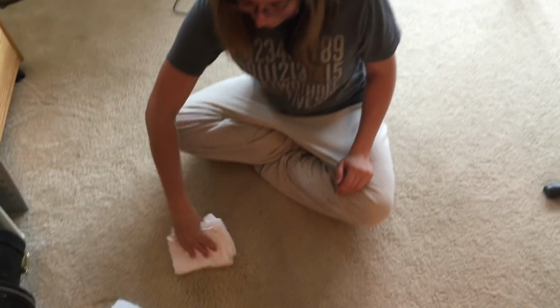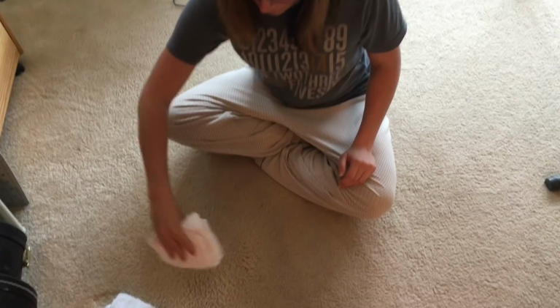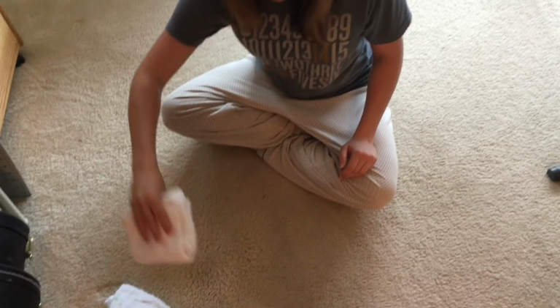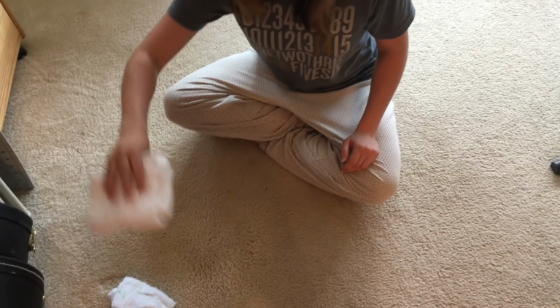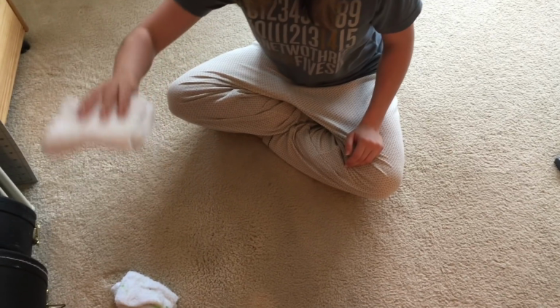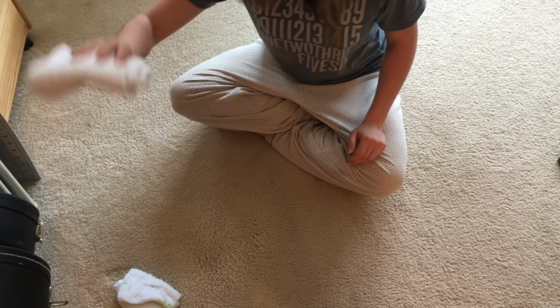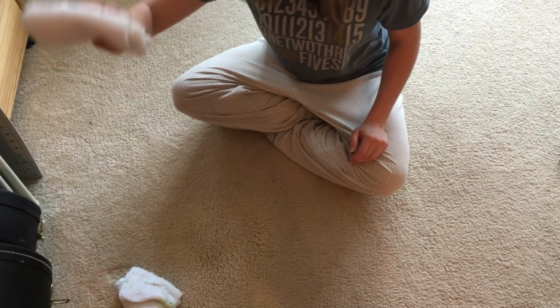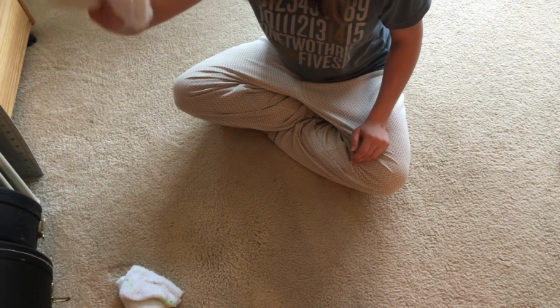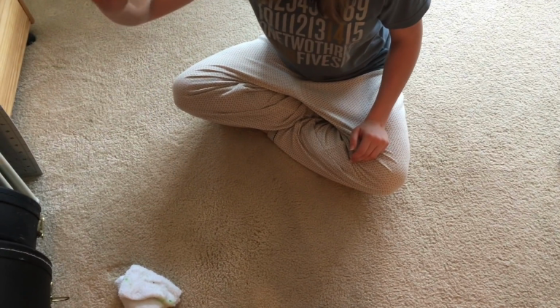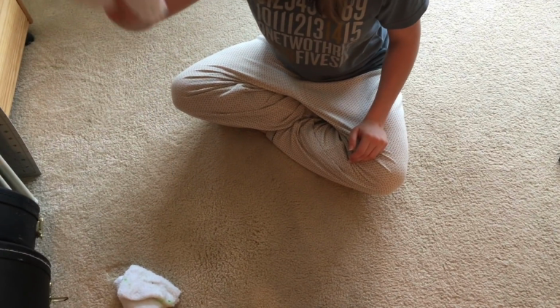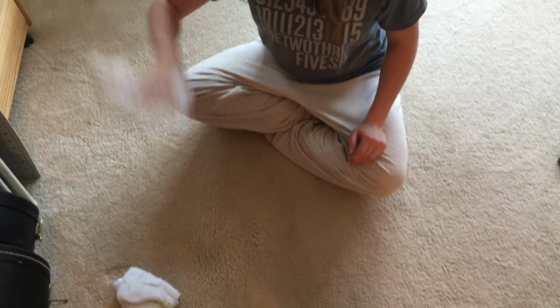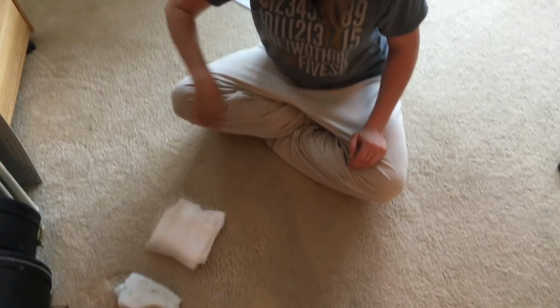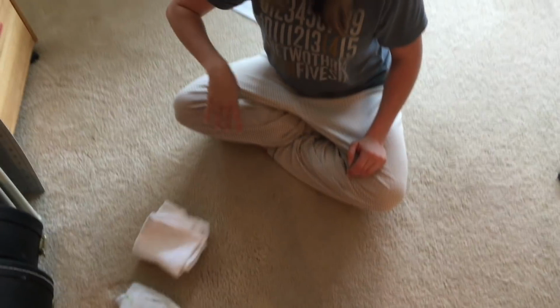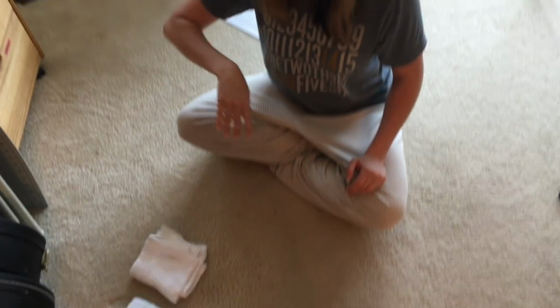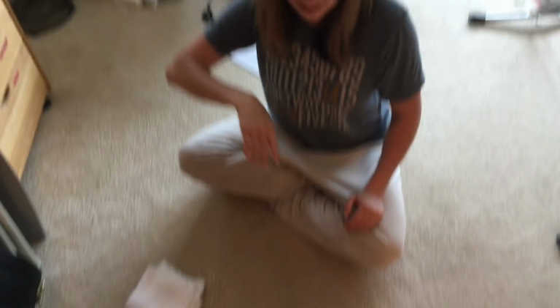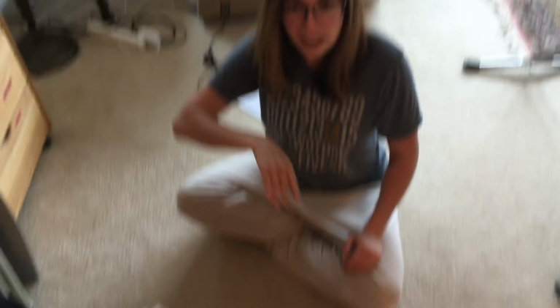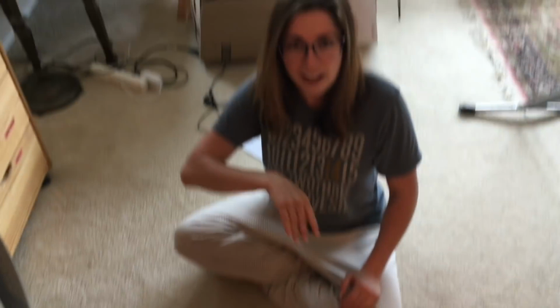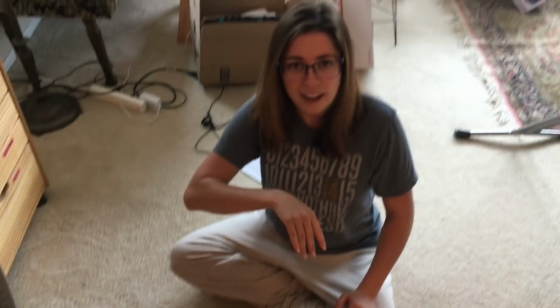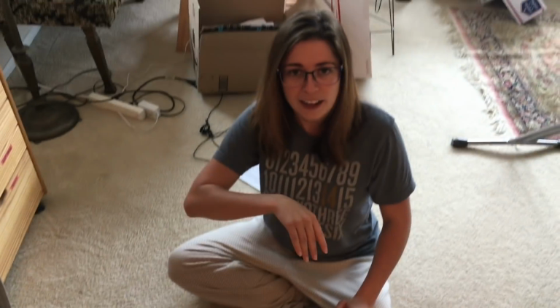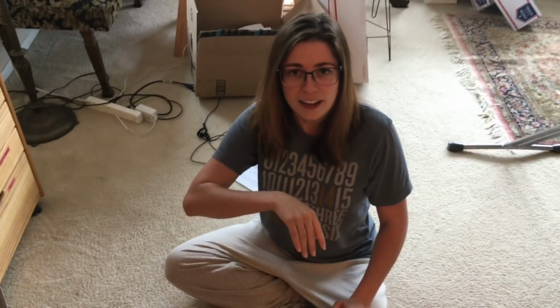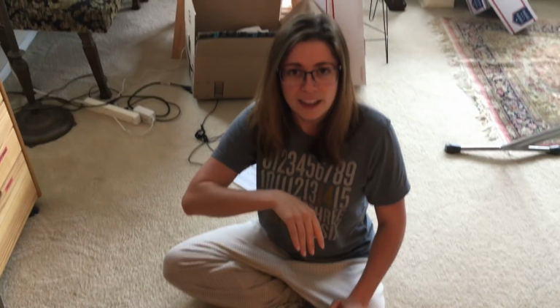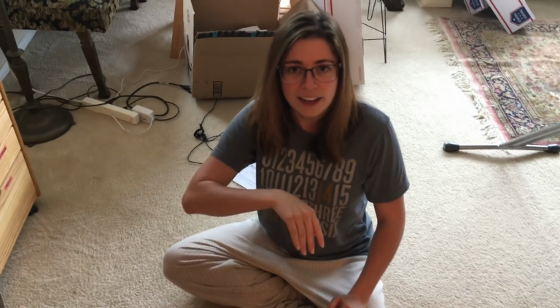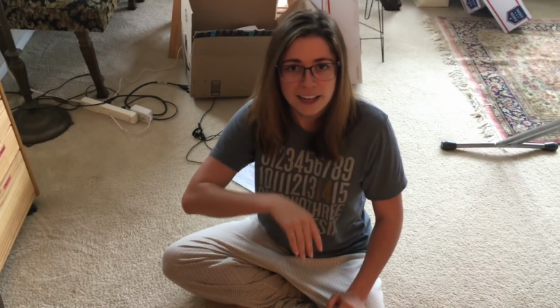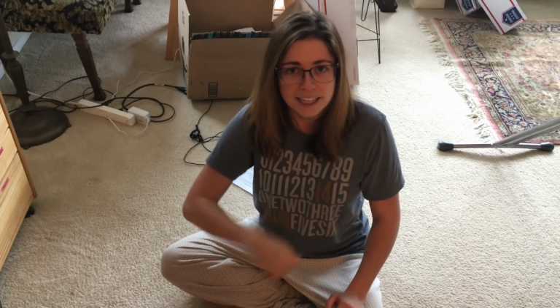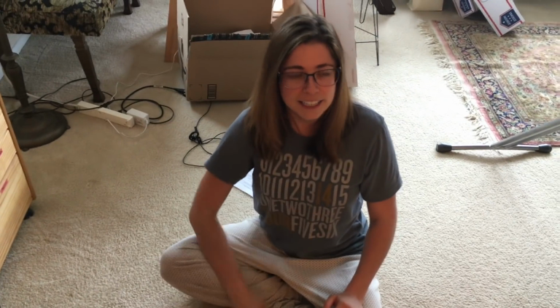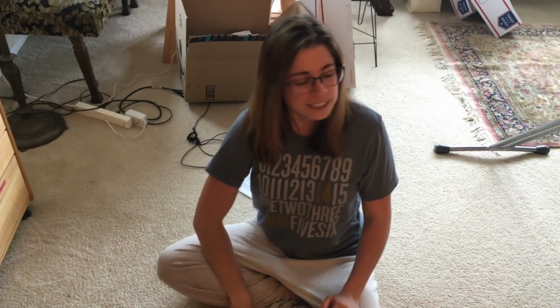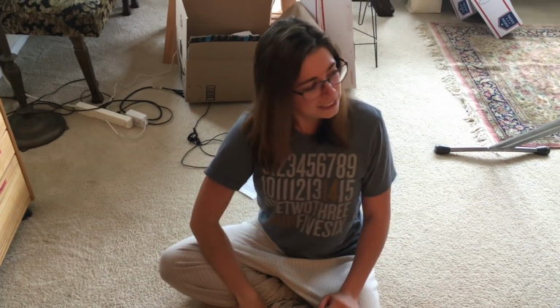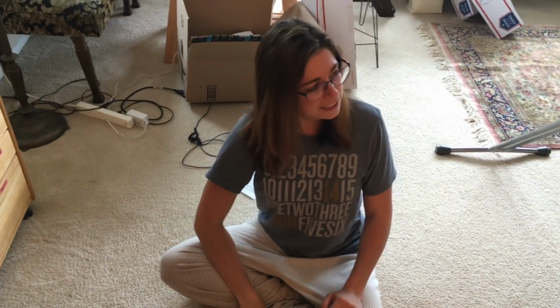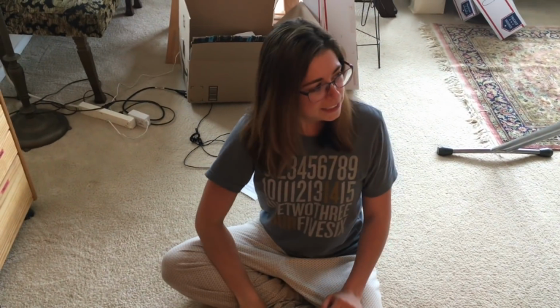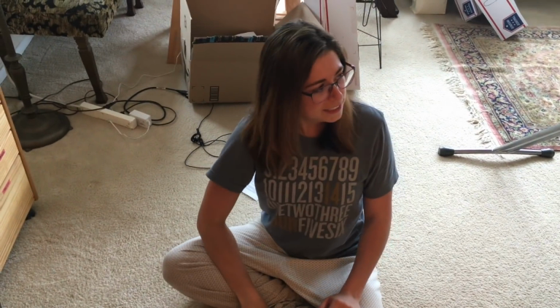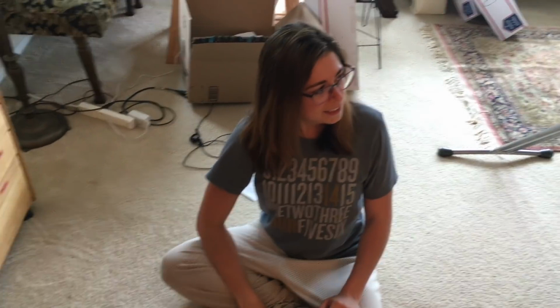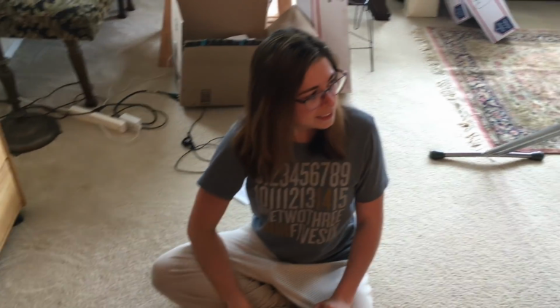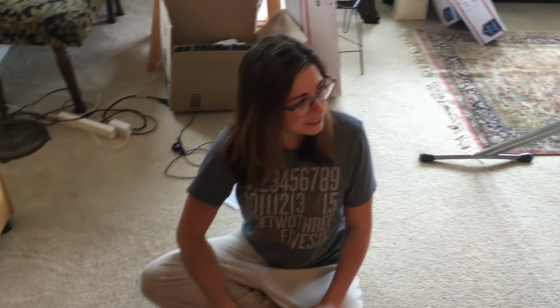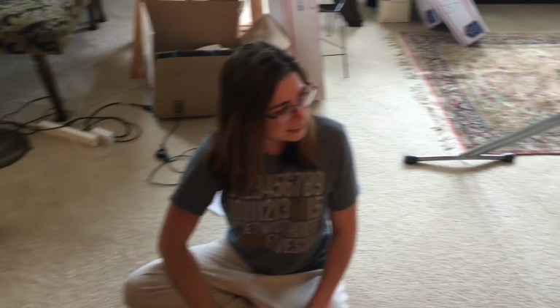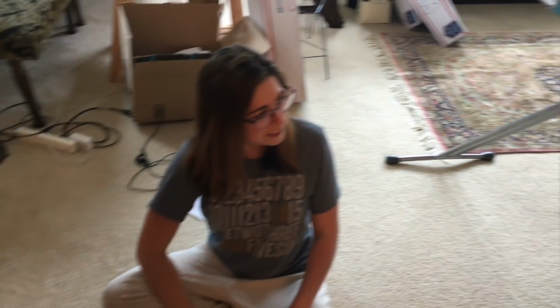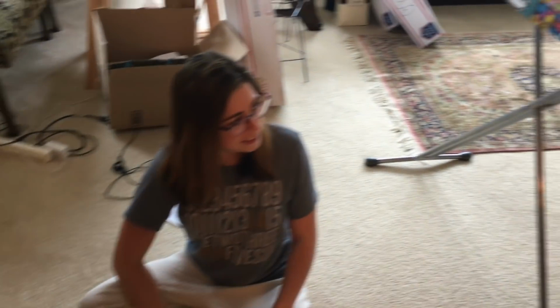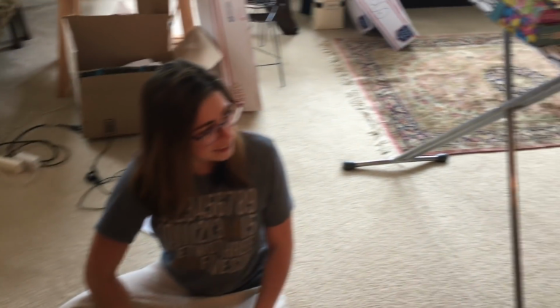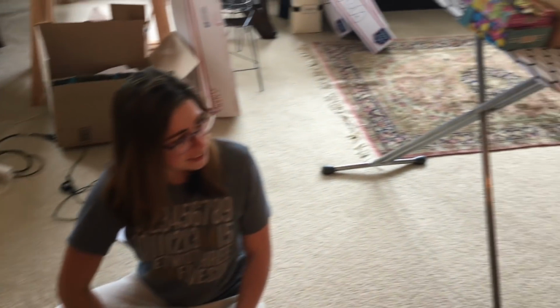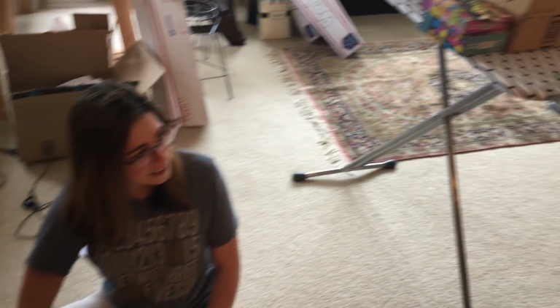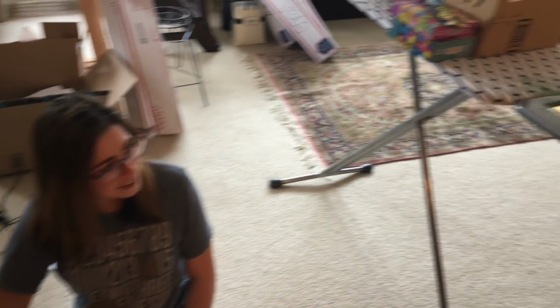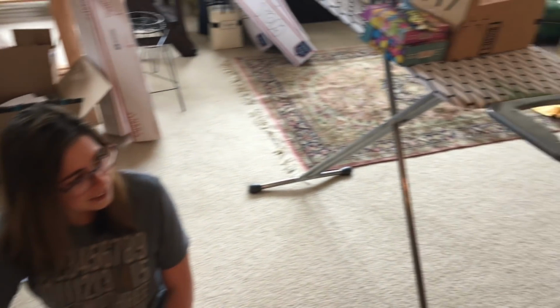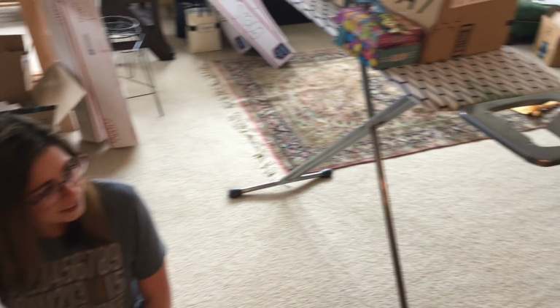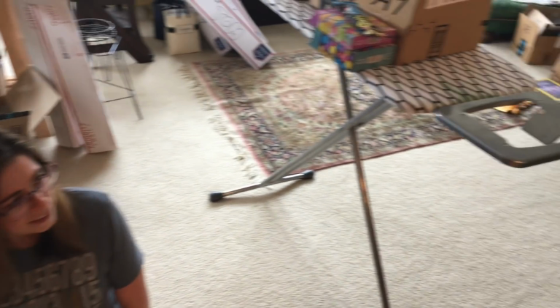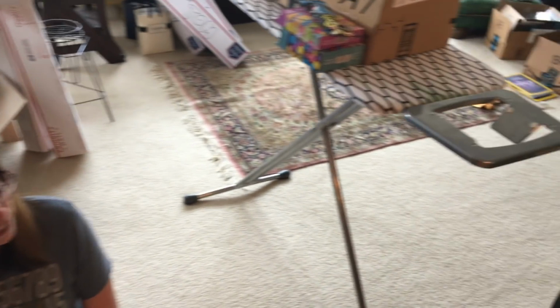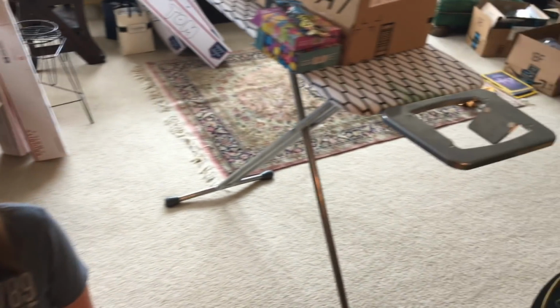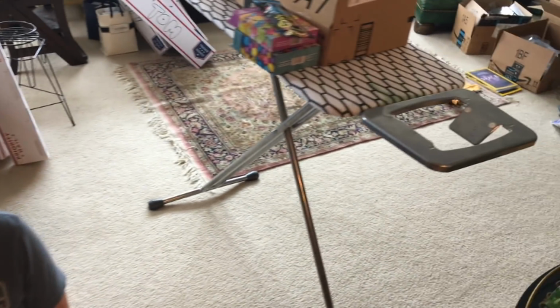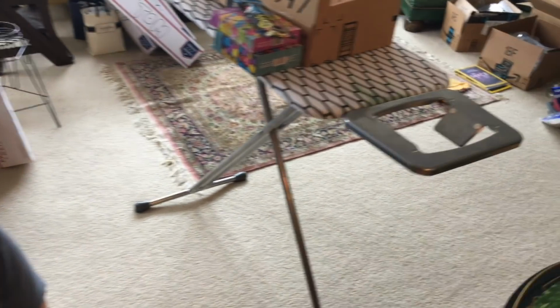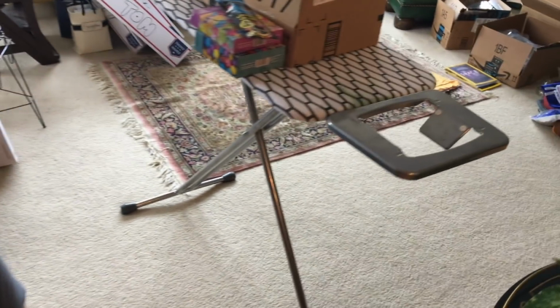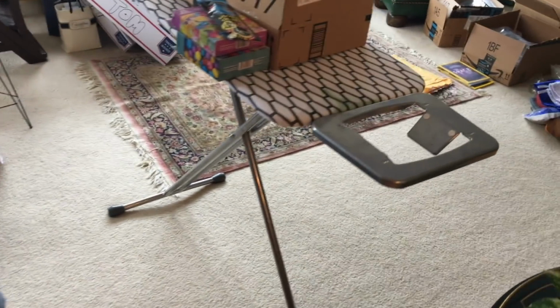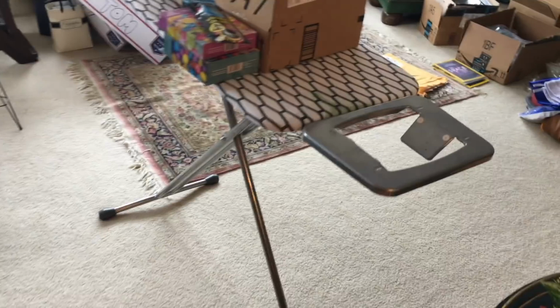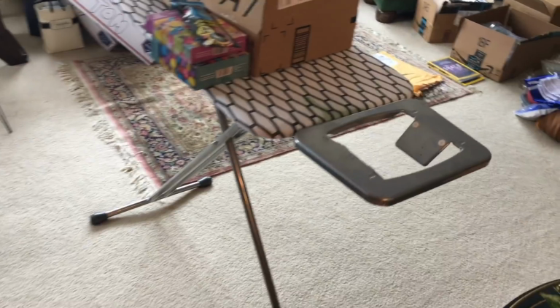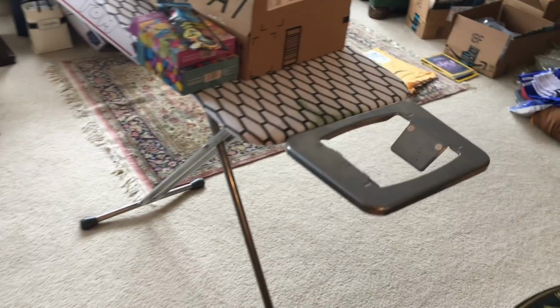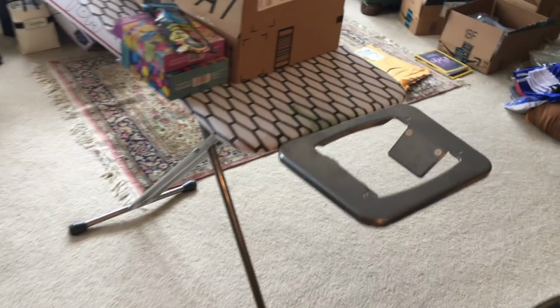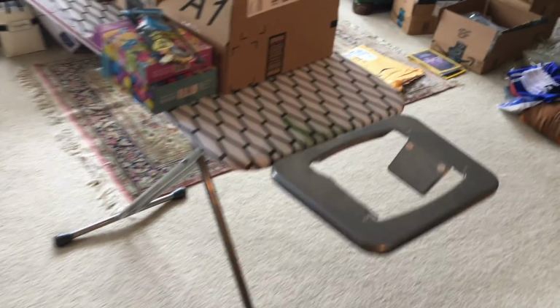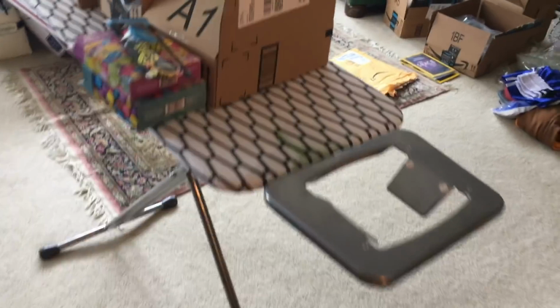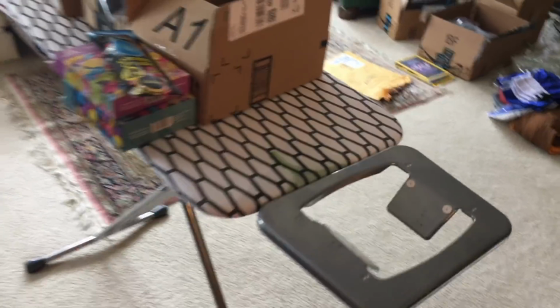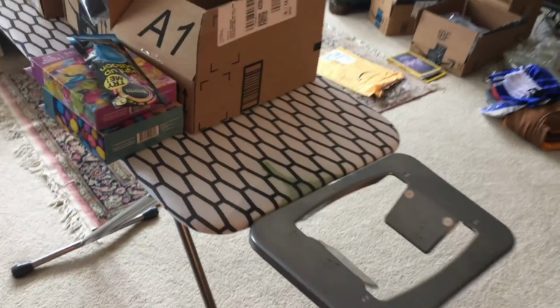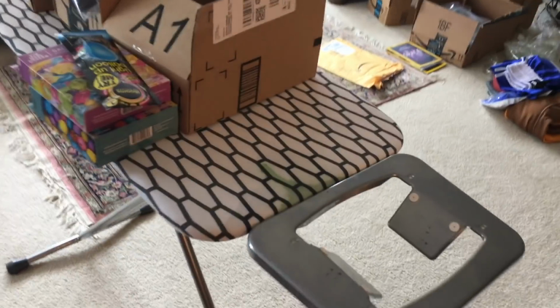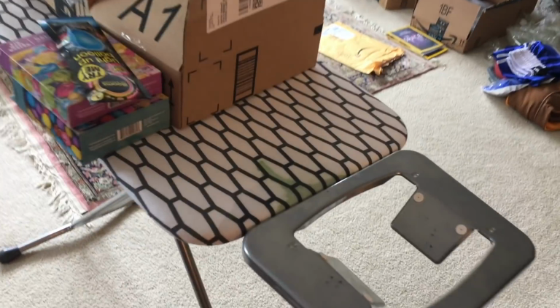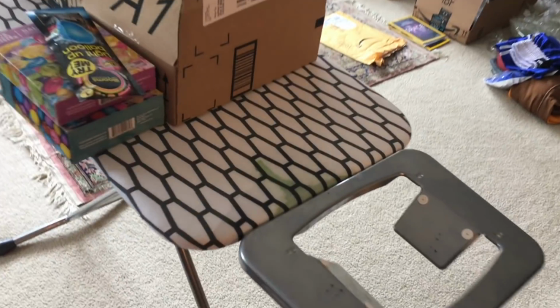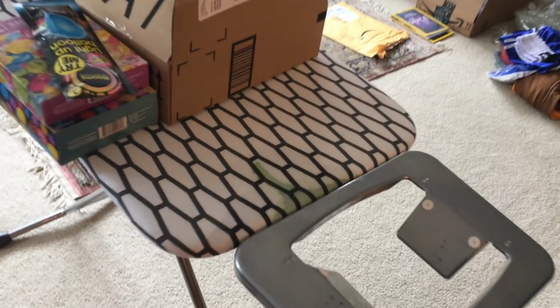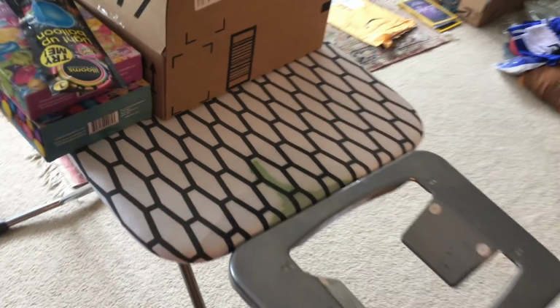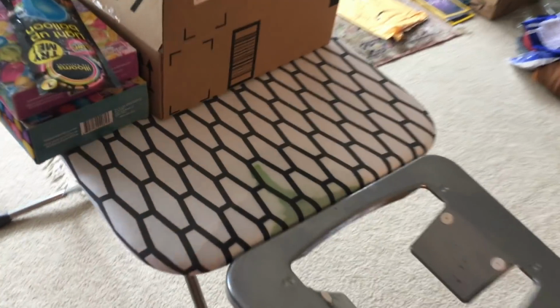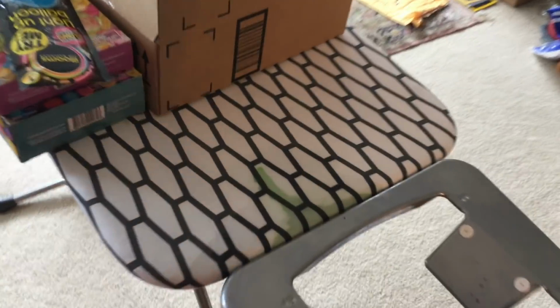And there we have it! Now, how am I going to clean the ironing board?